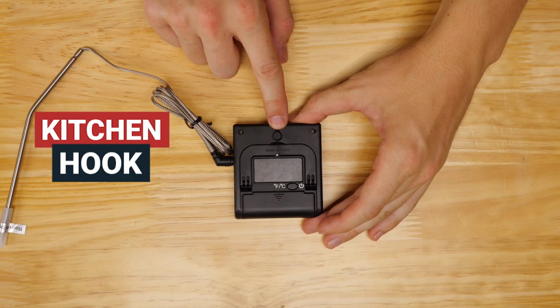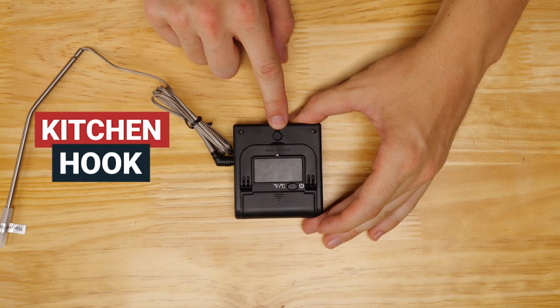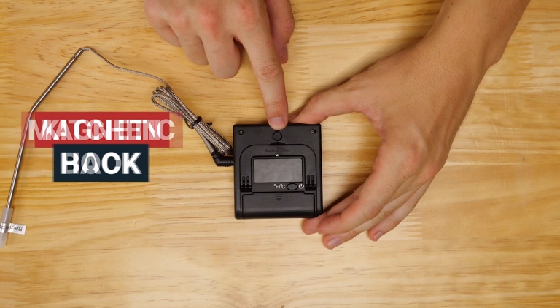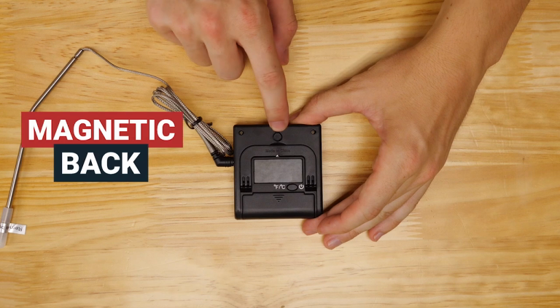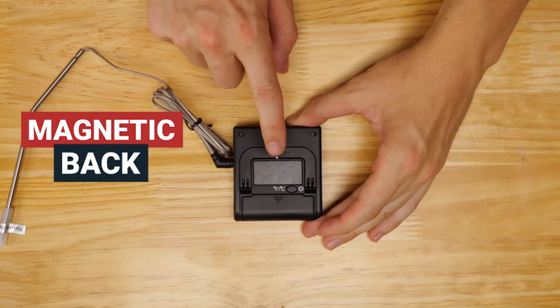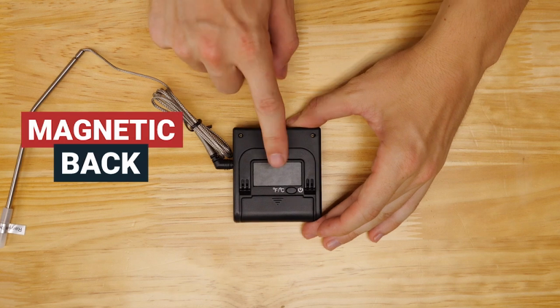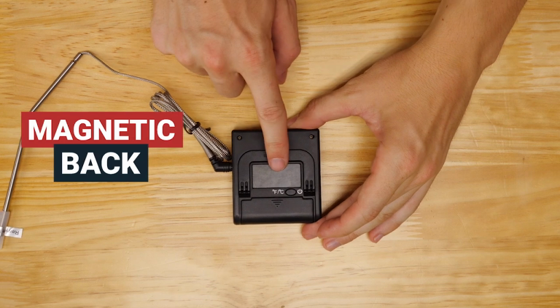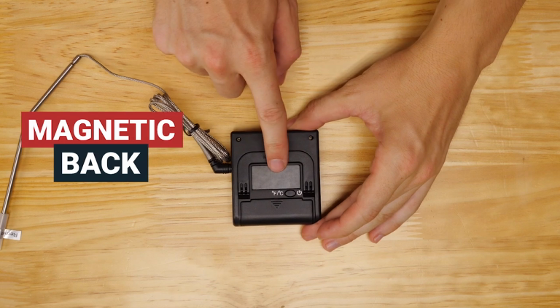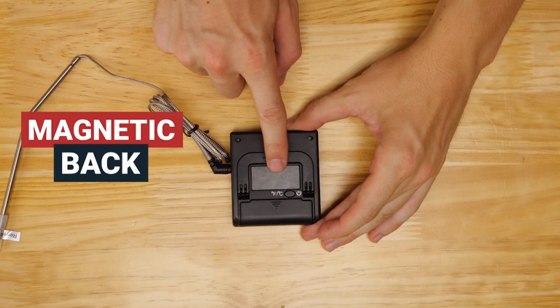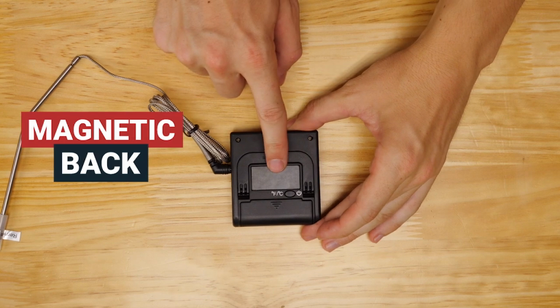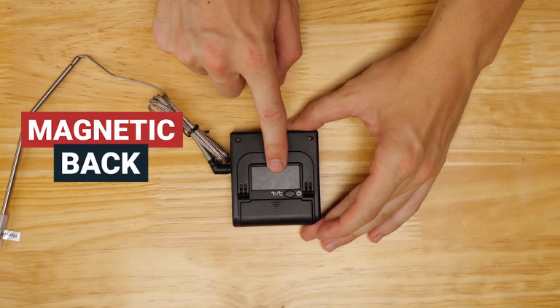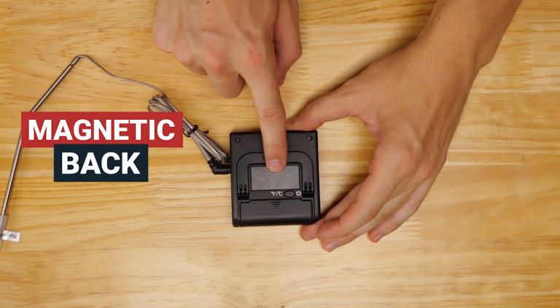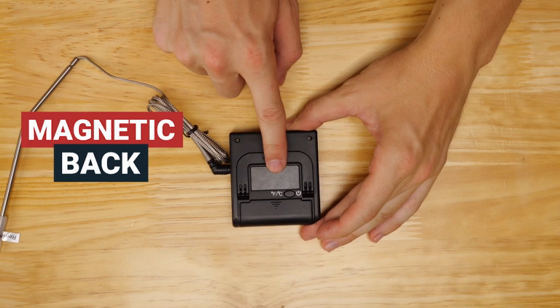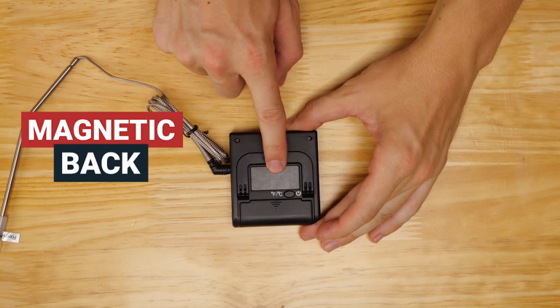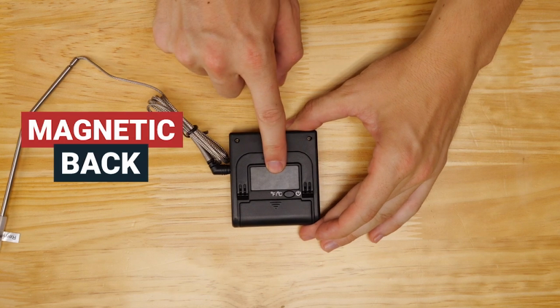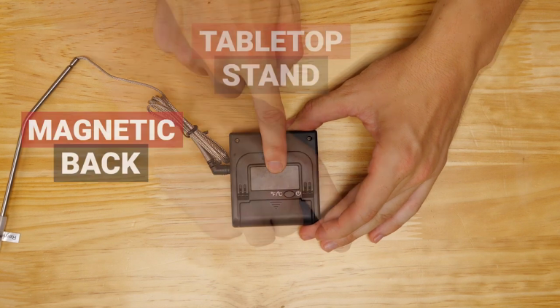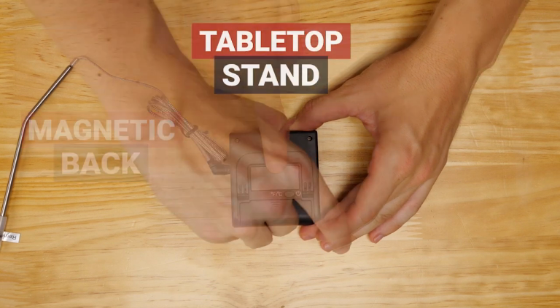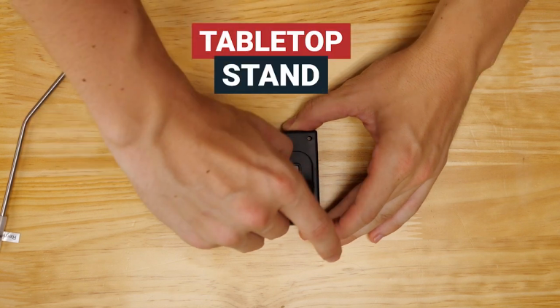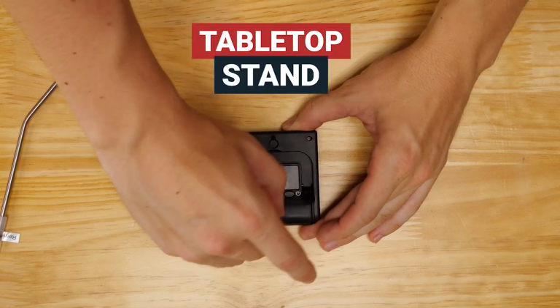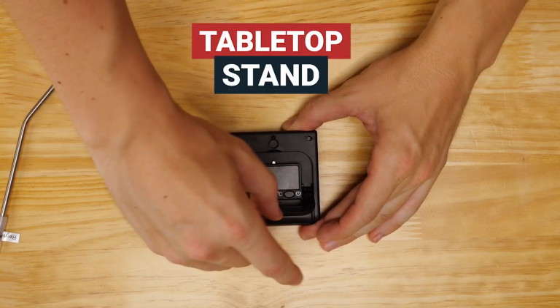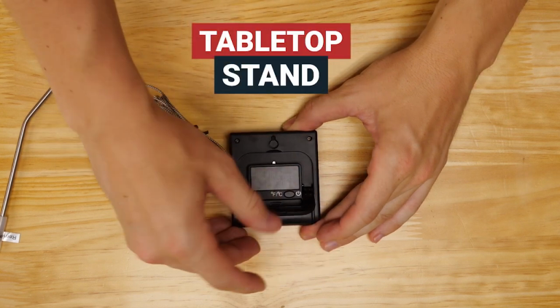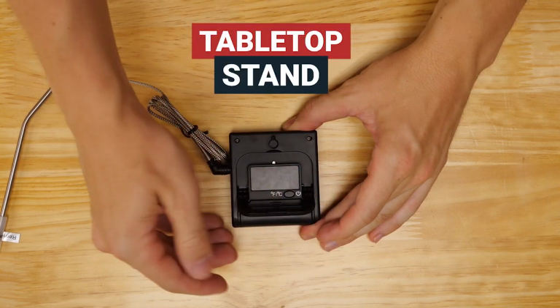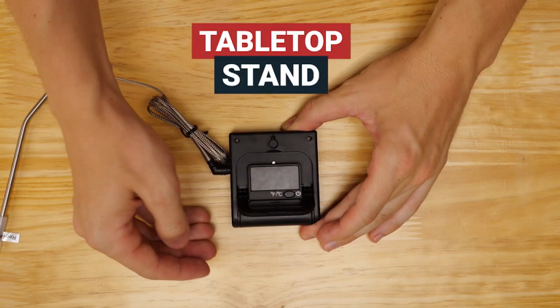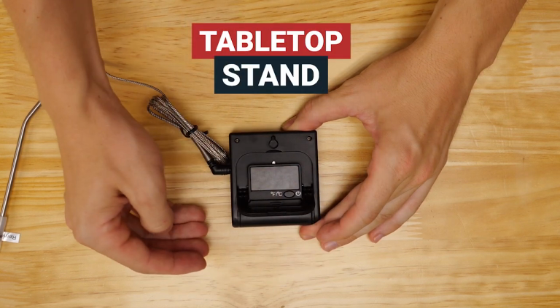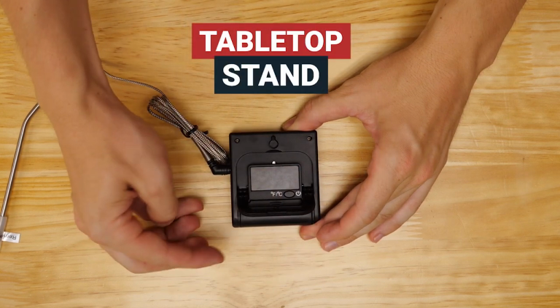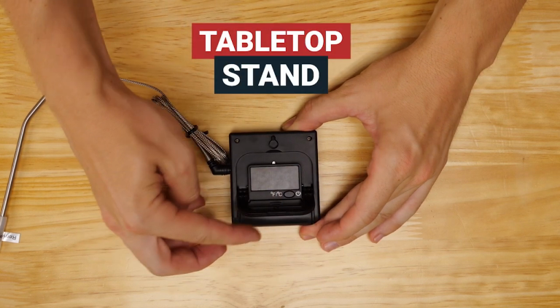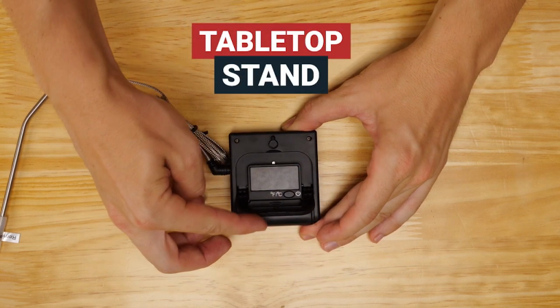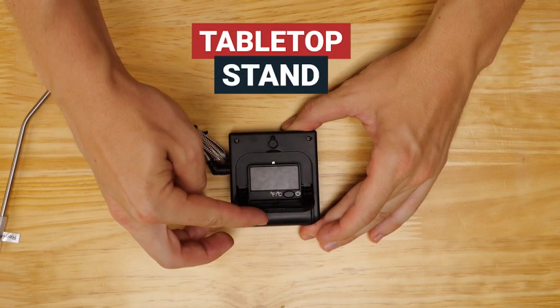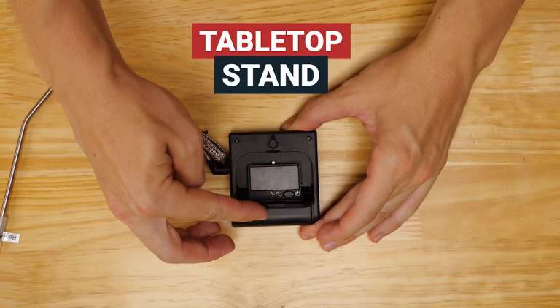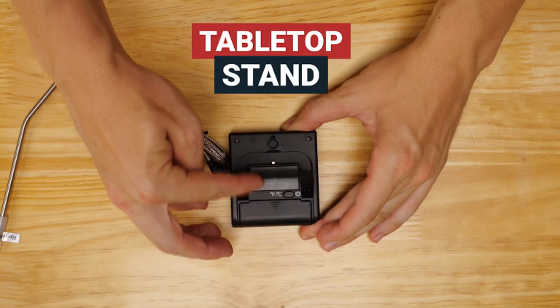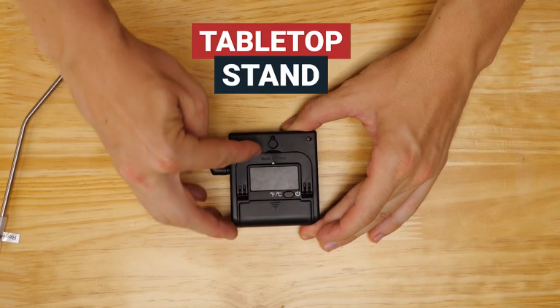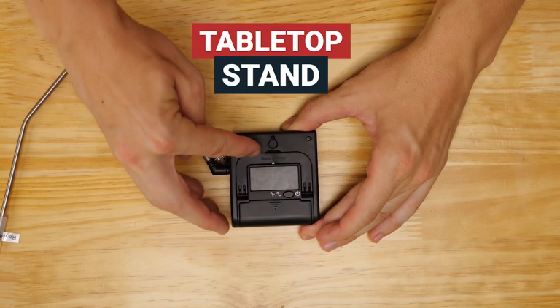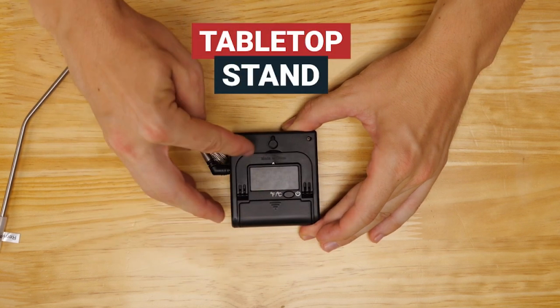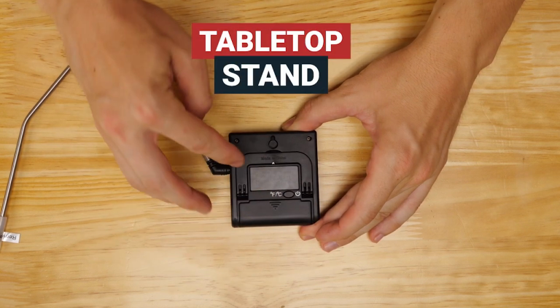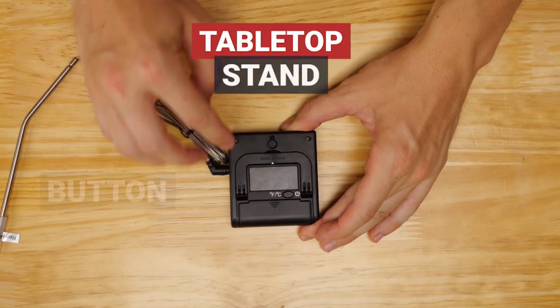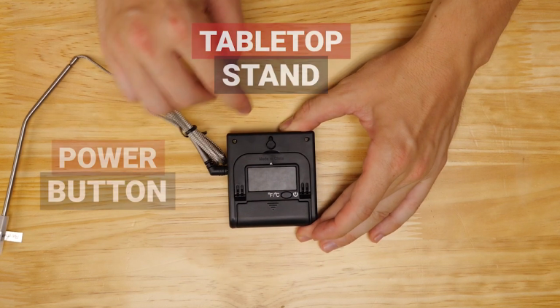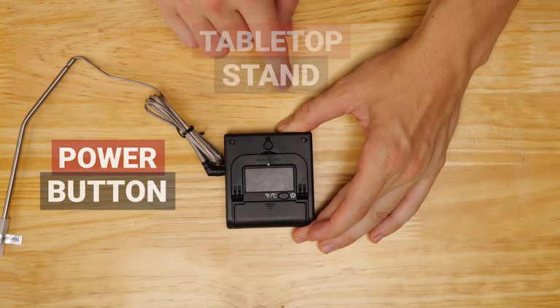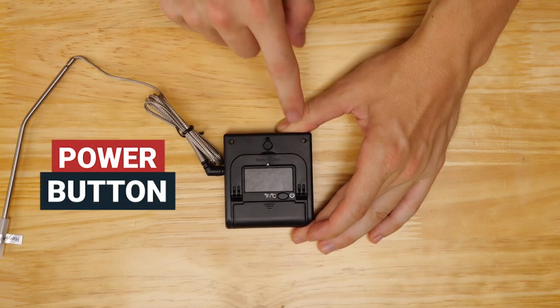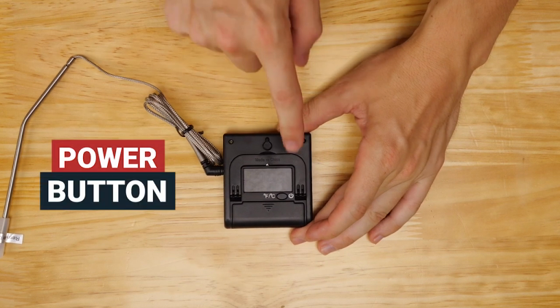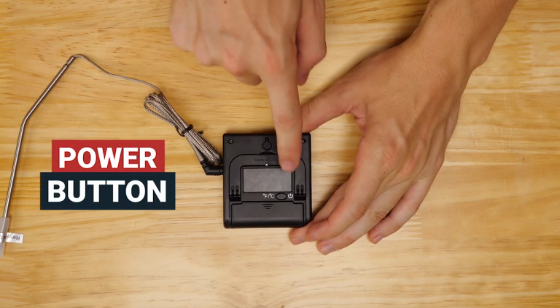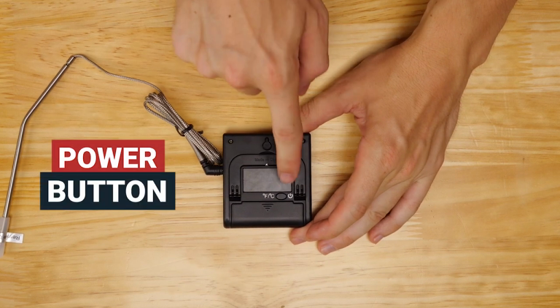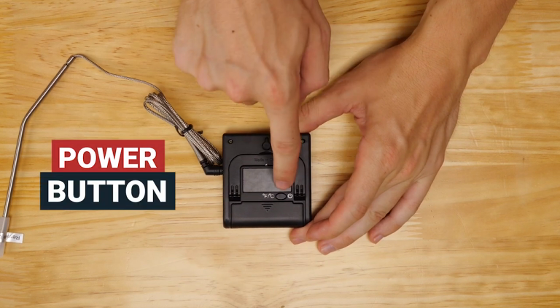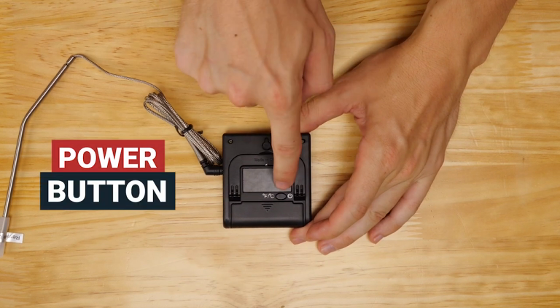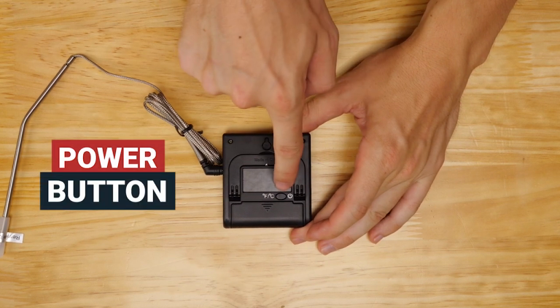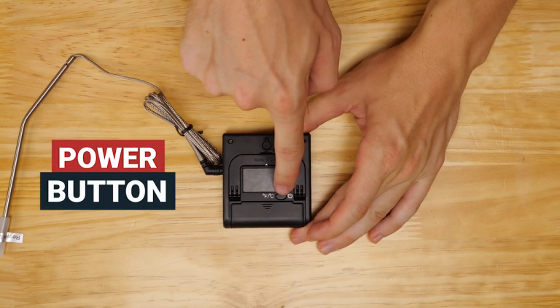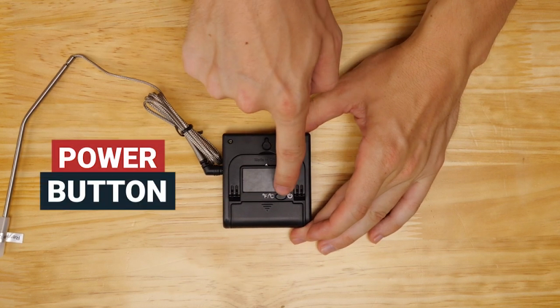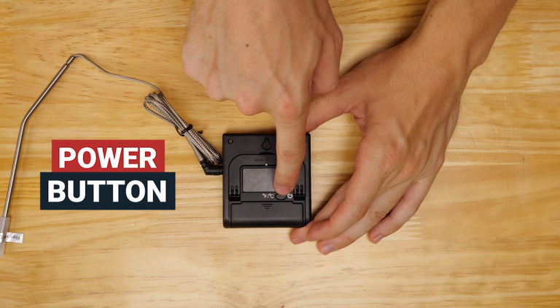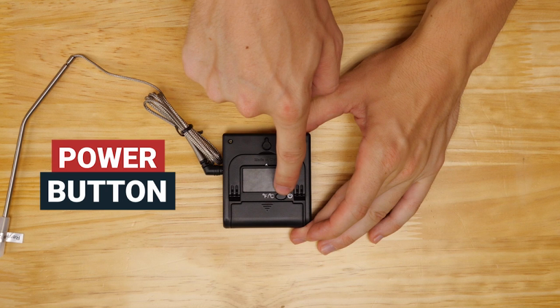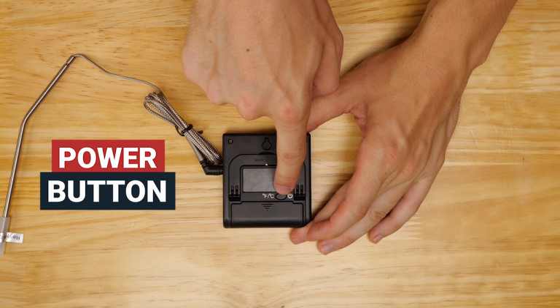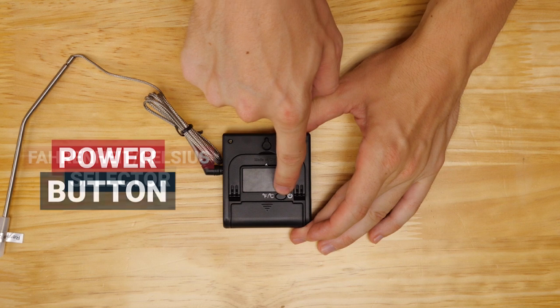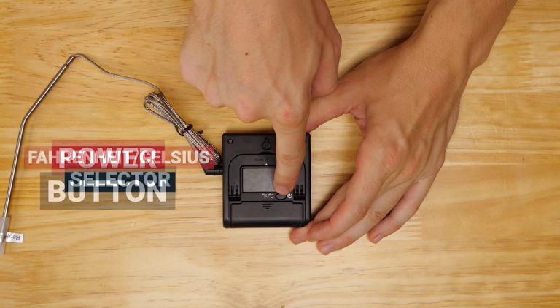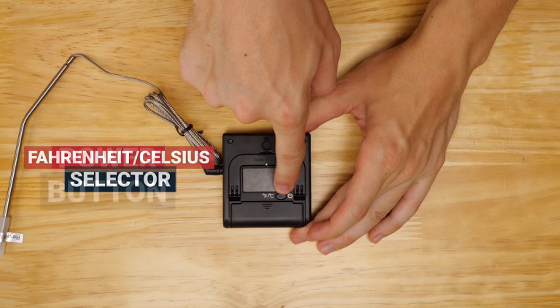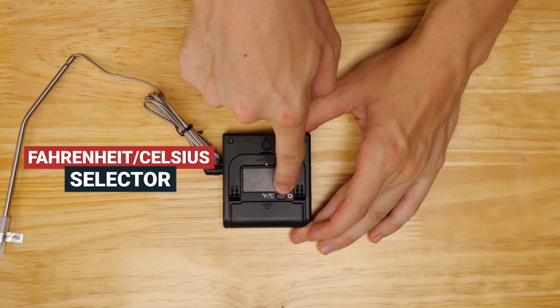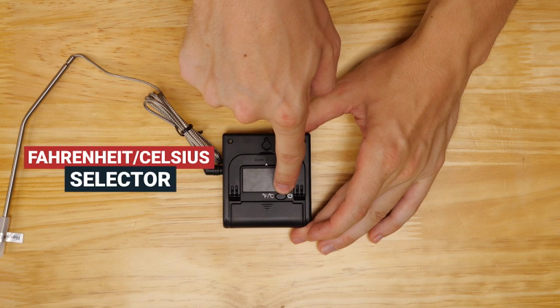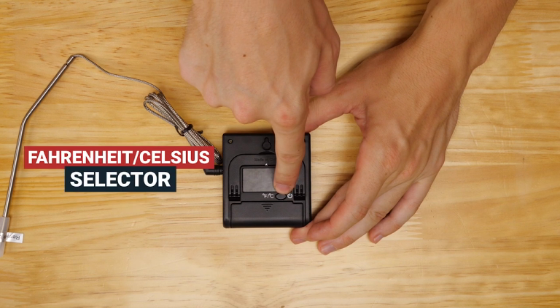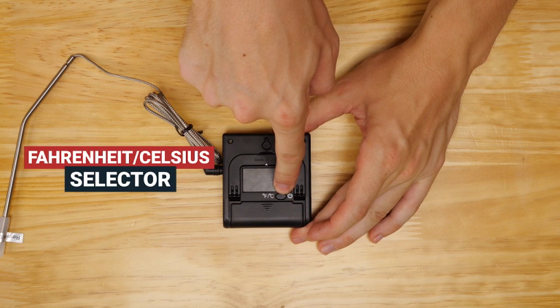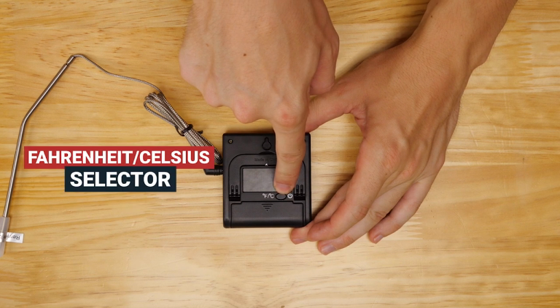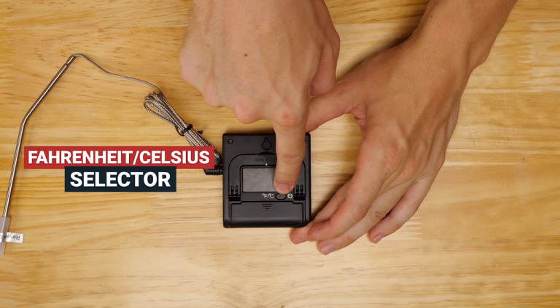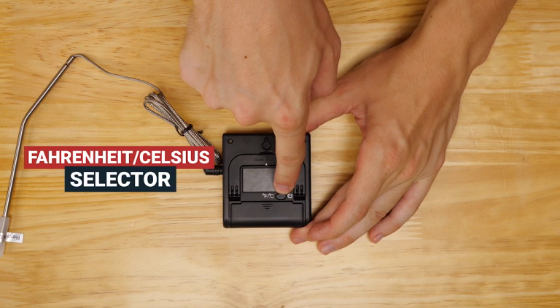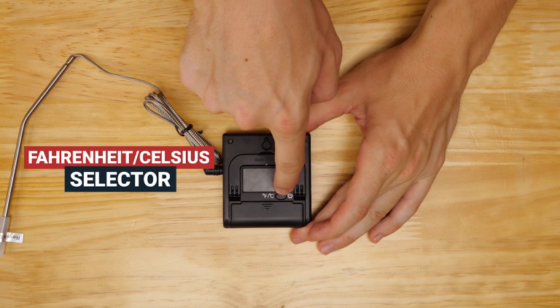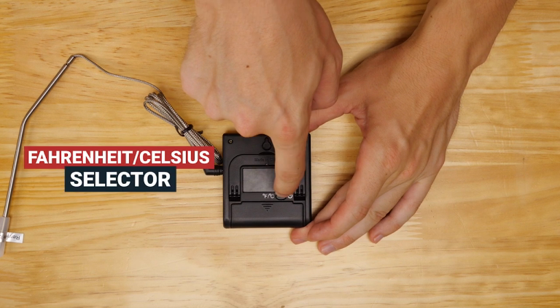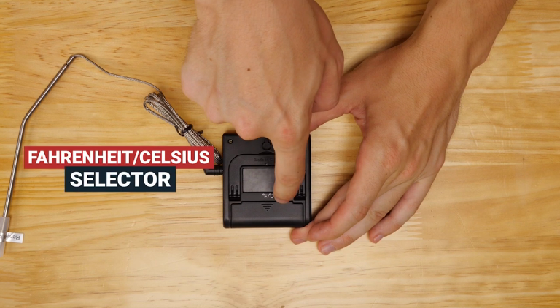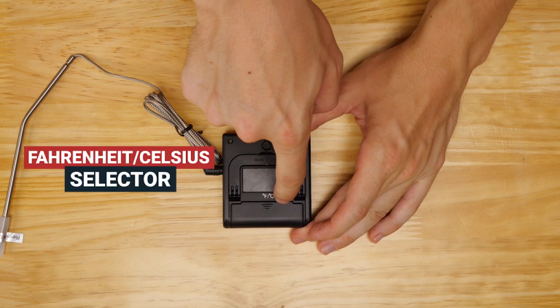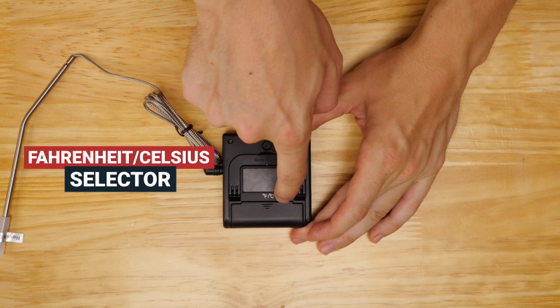The TP16S has a kitchen hook, a magnetic back, a tabletop stand, a power button, and a Fahrenheit Celsius selector.